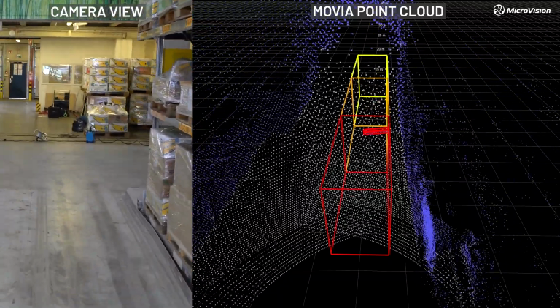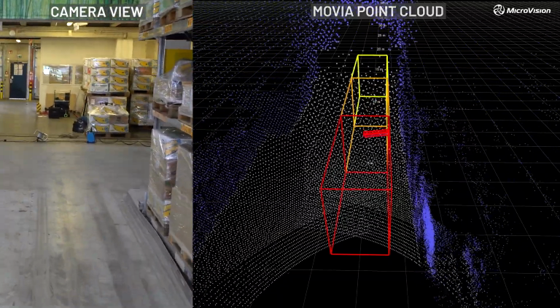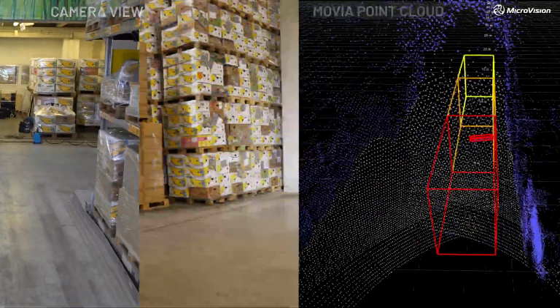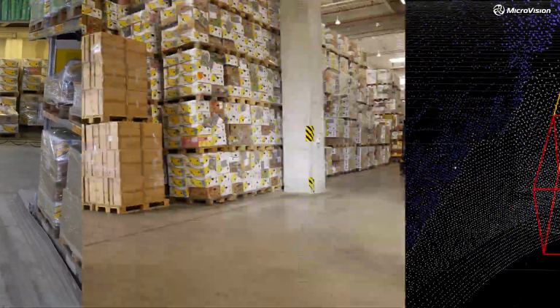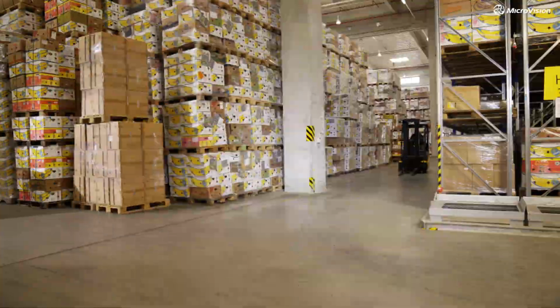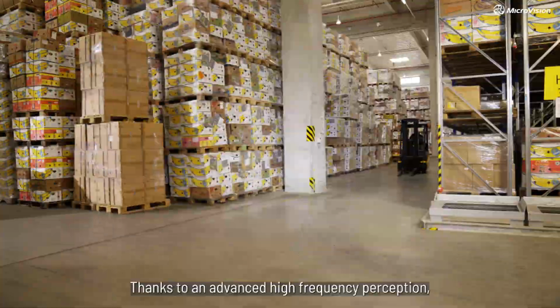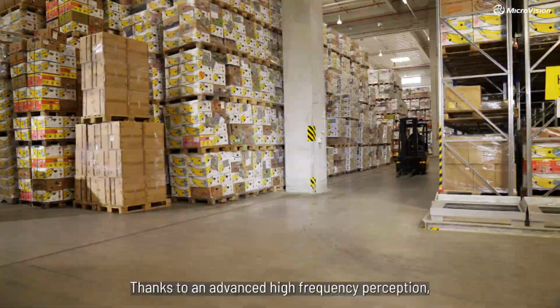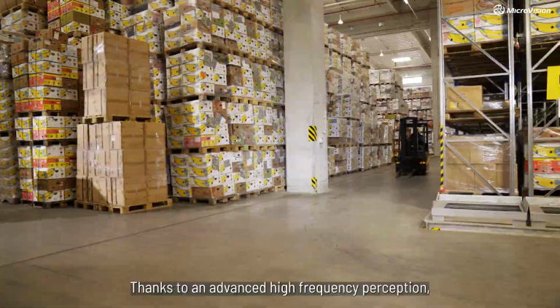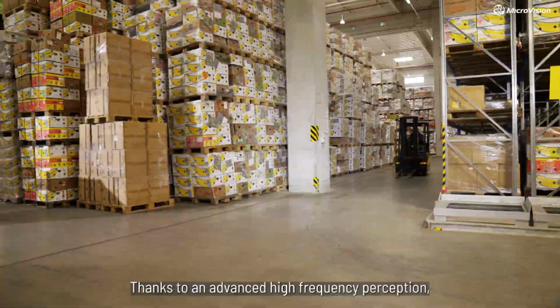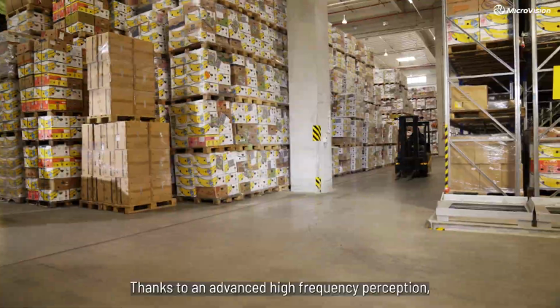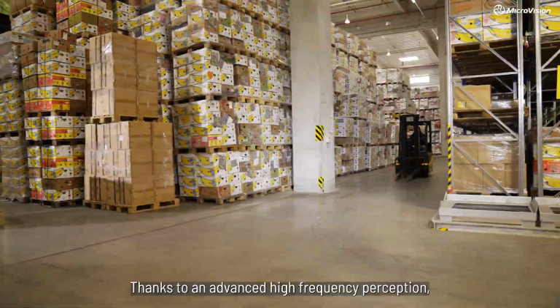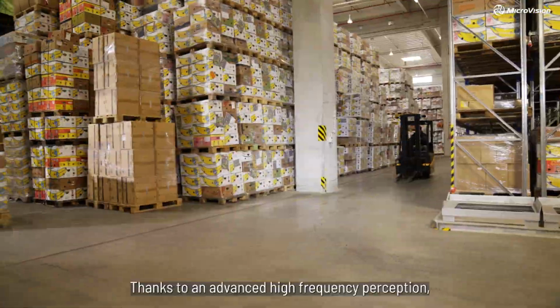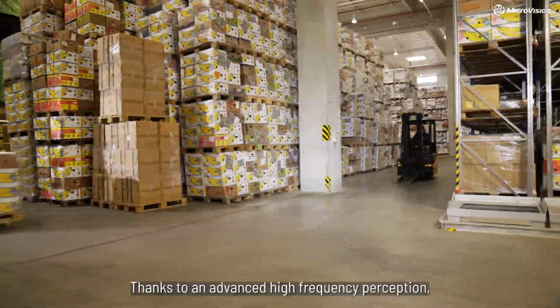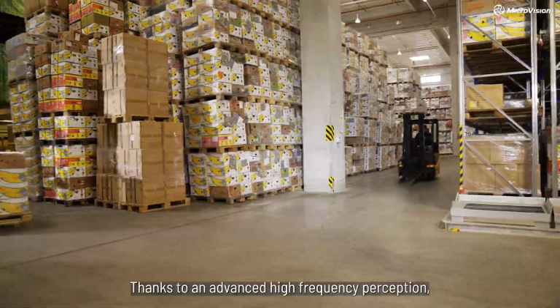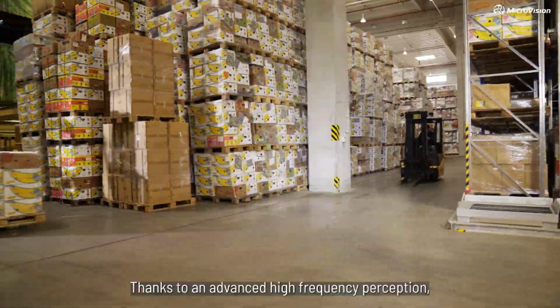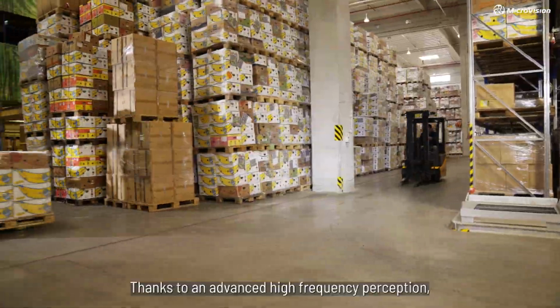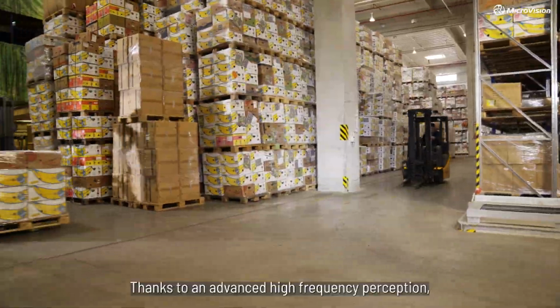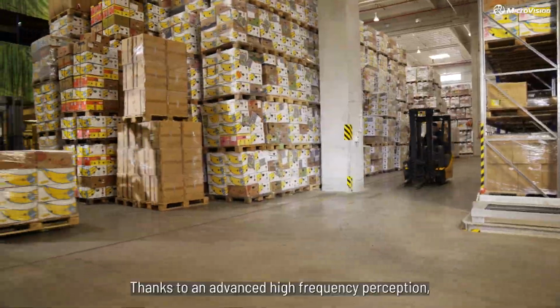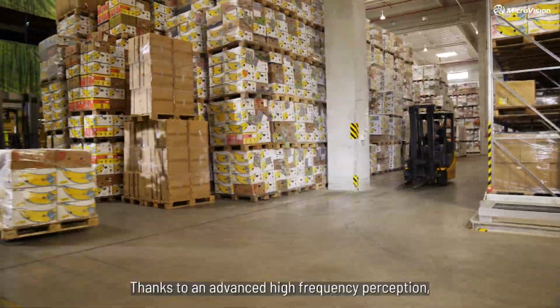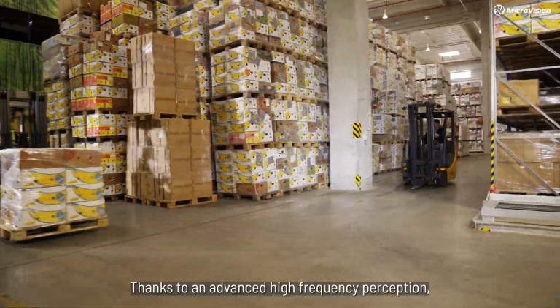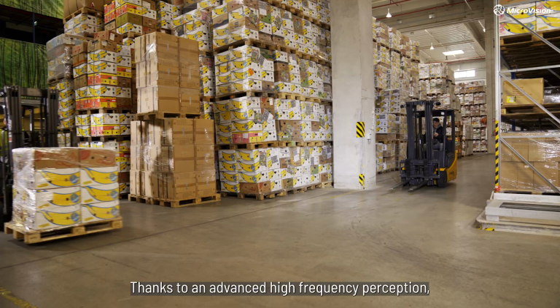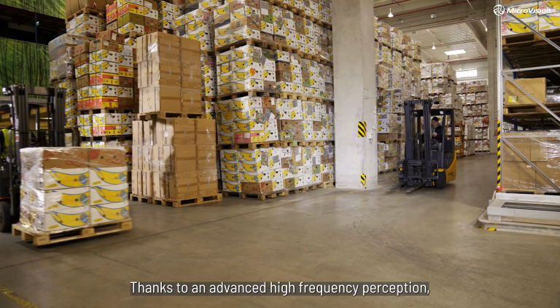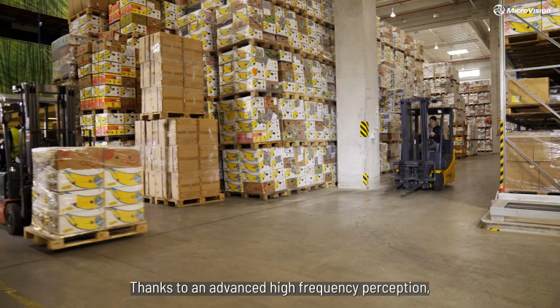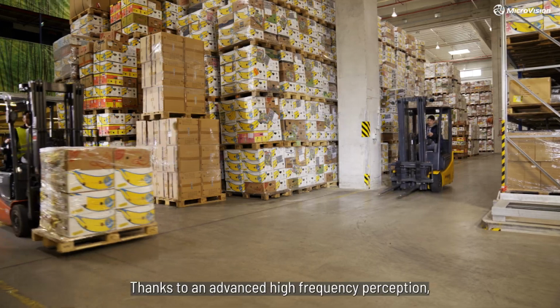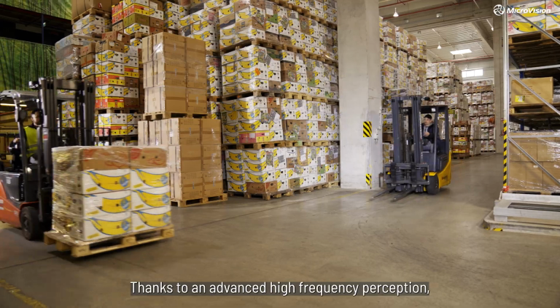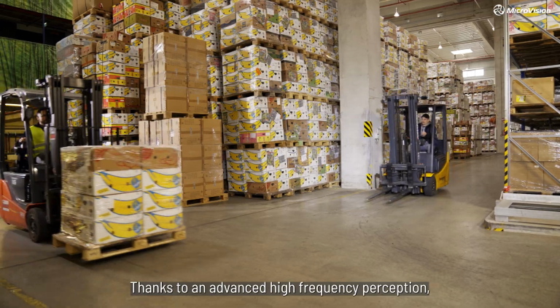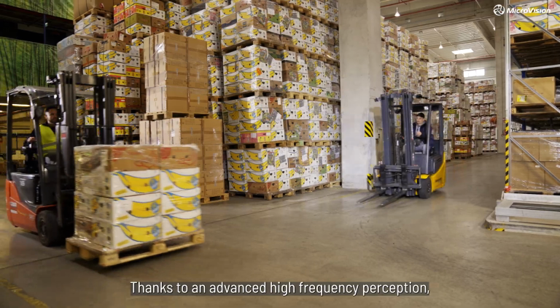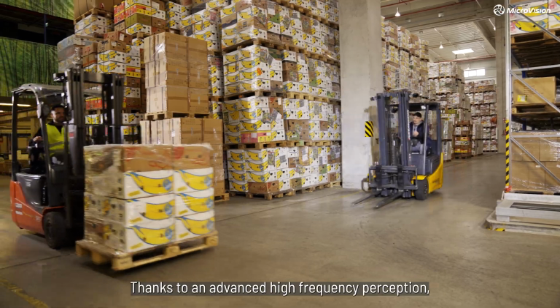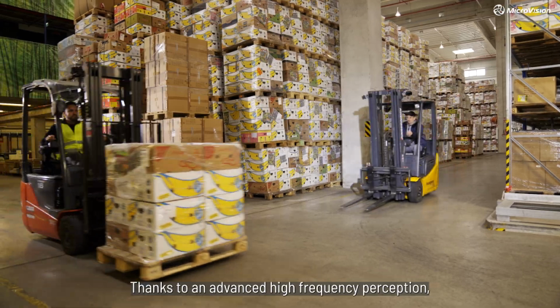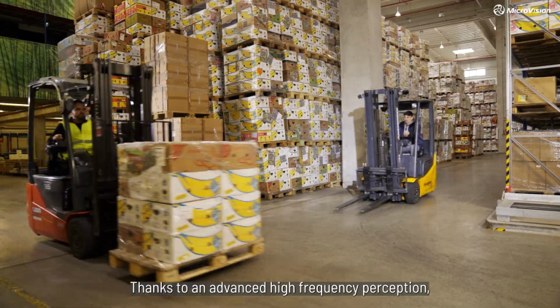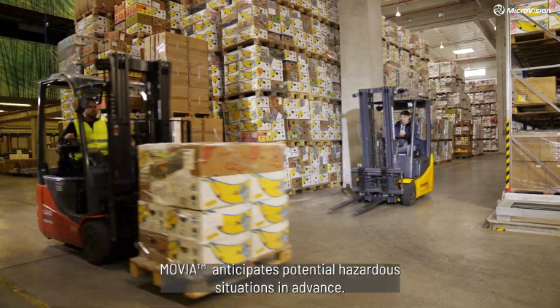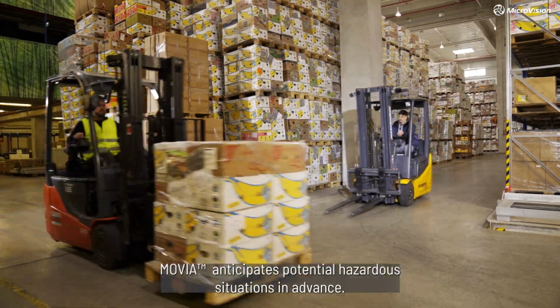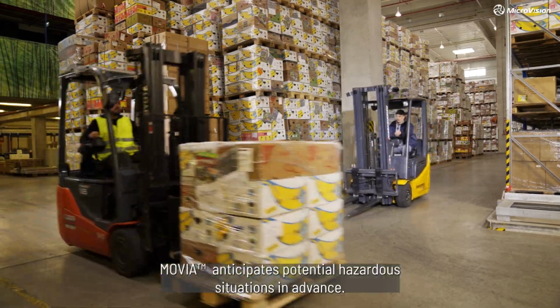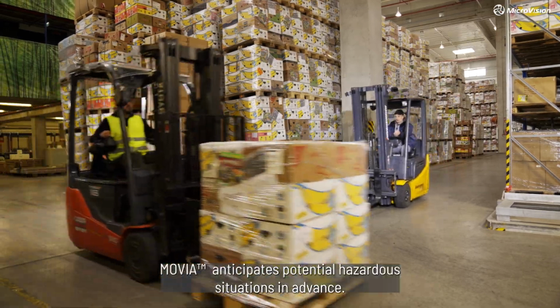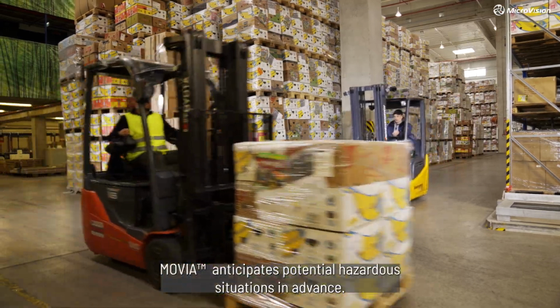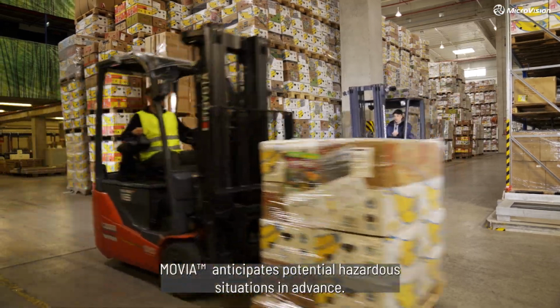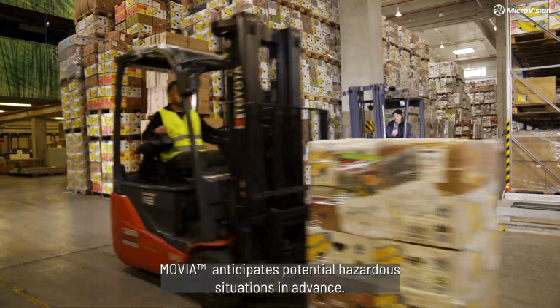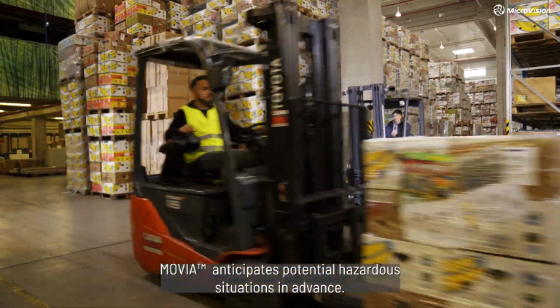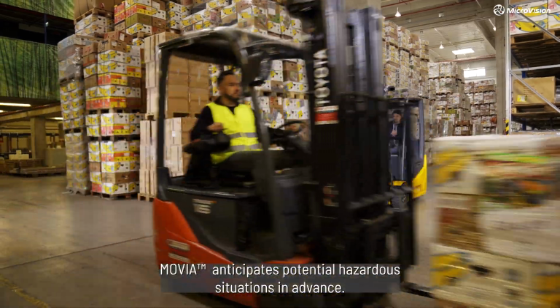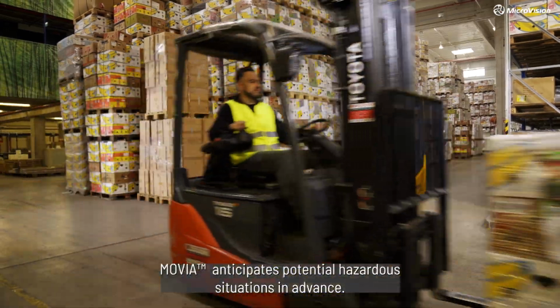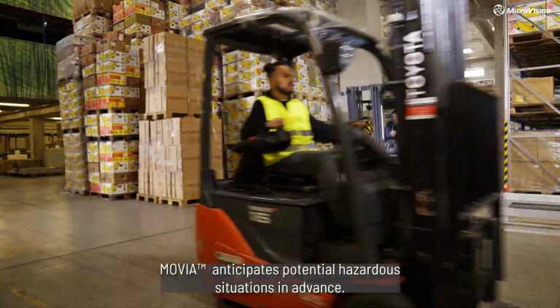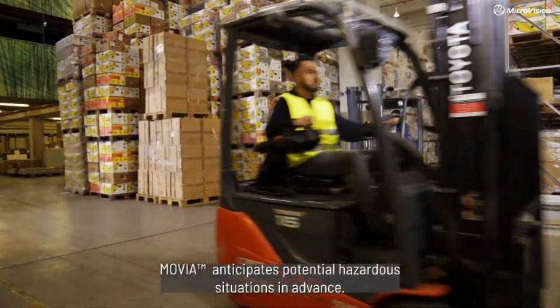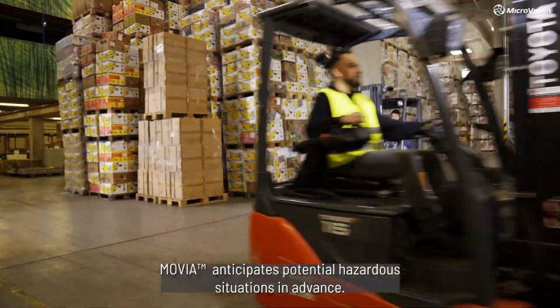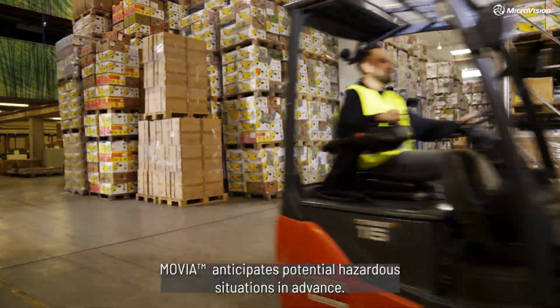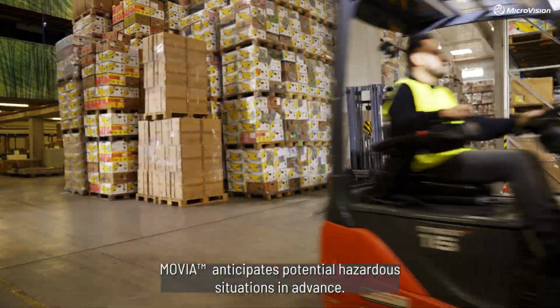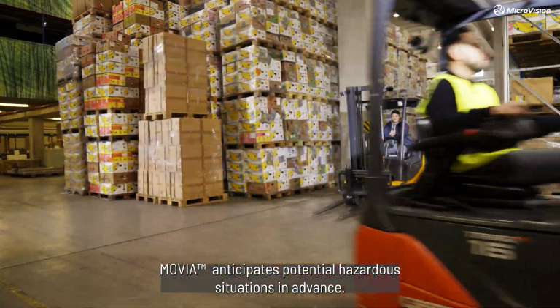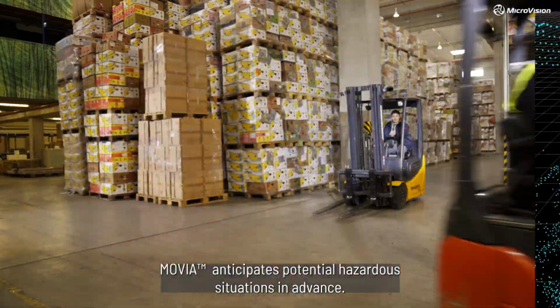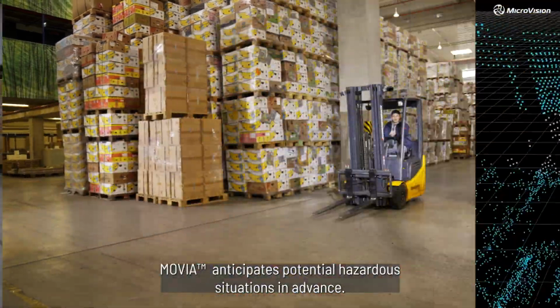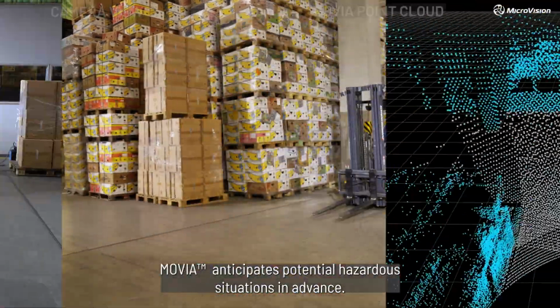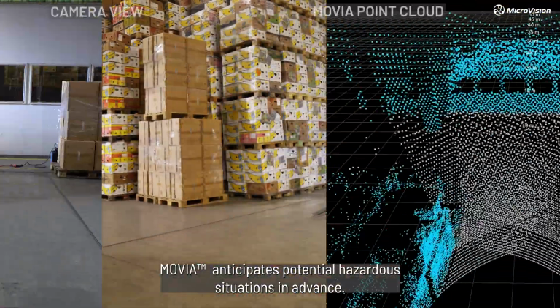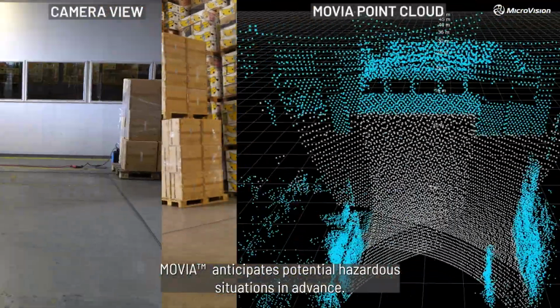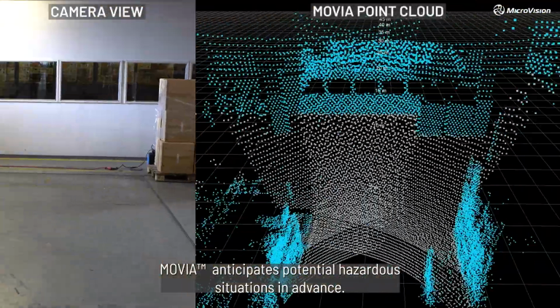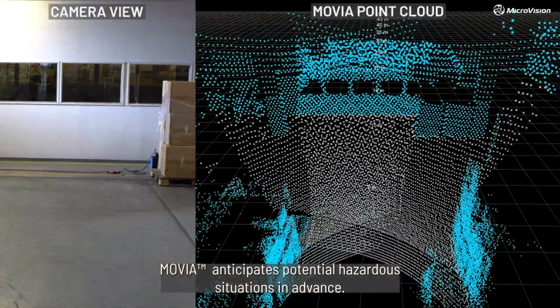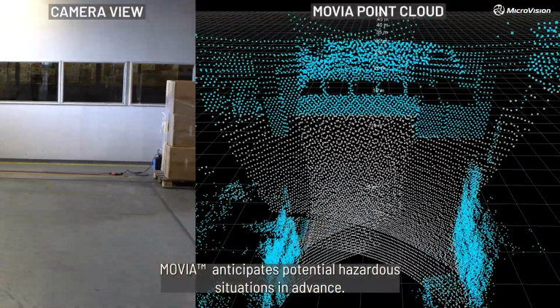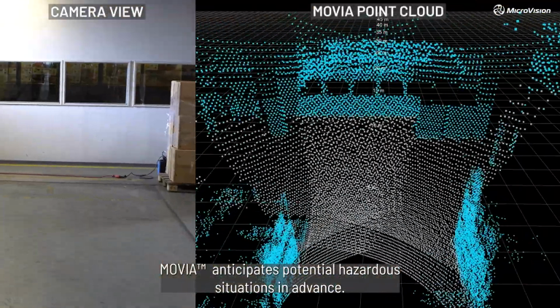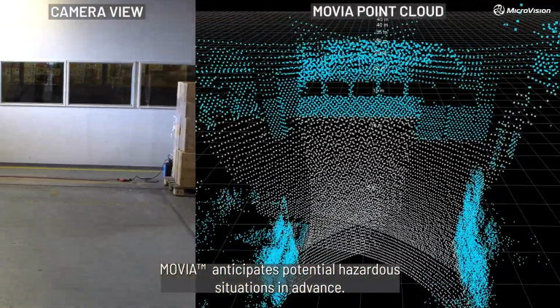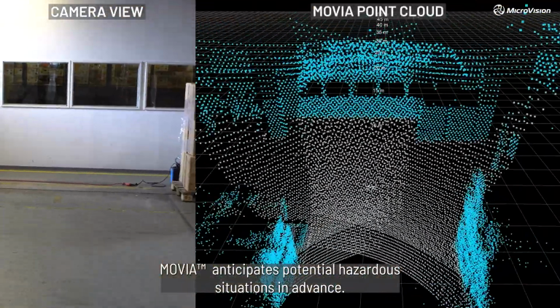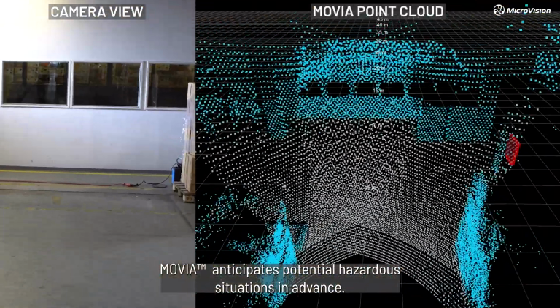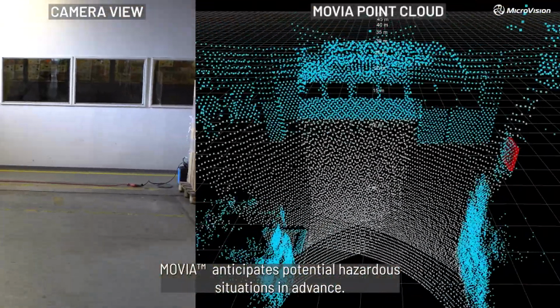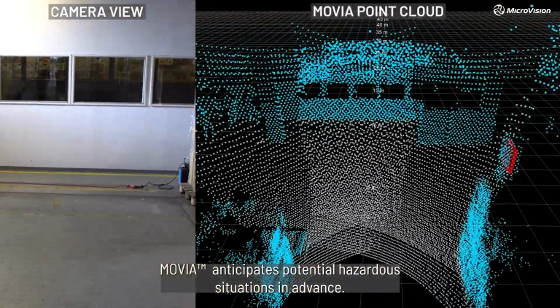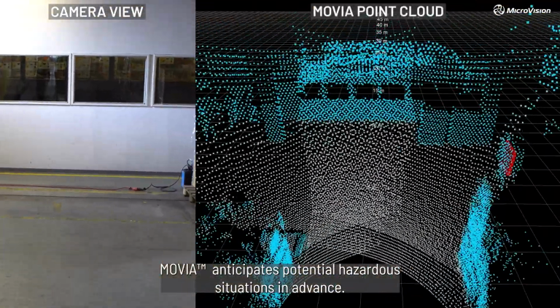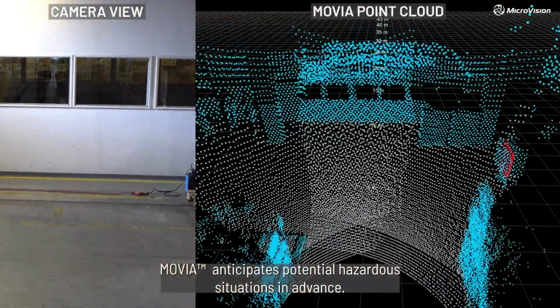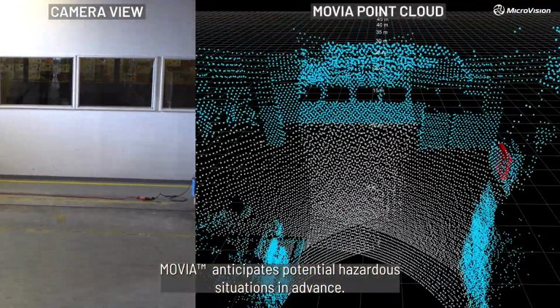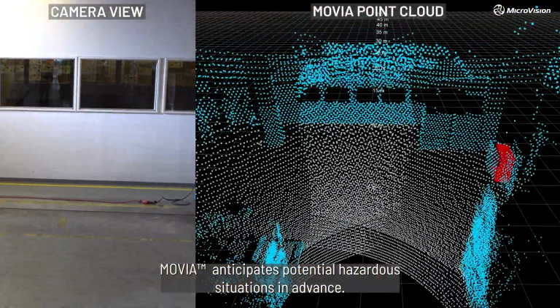Thanks to an advanced high-frequency perception, MUVIA anticipates potential hazardous situations in advance.